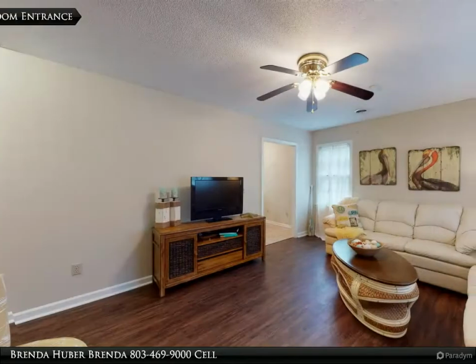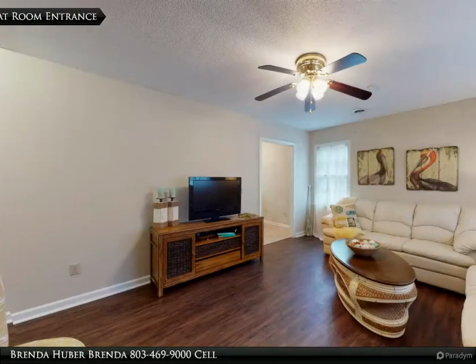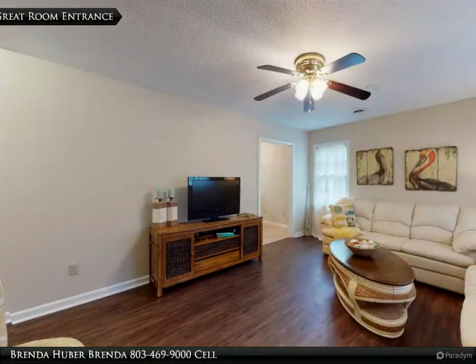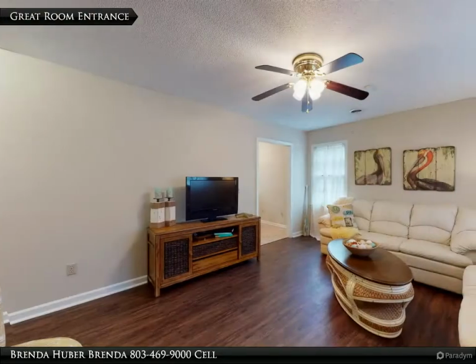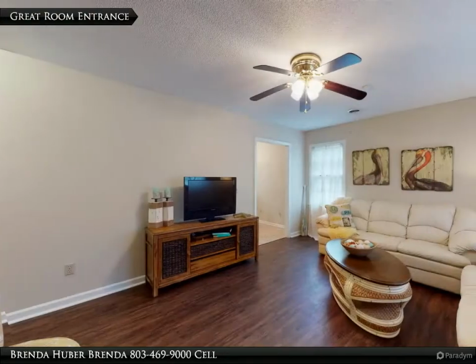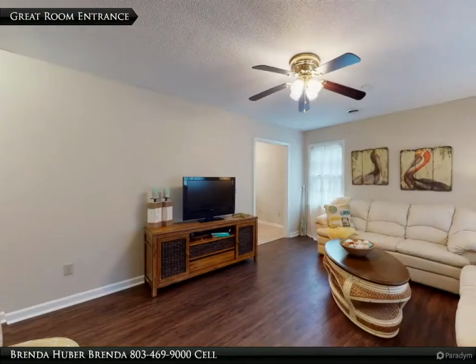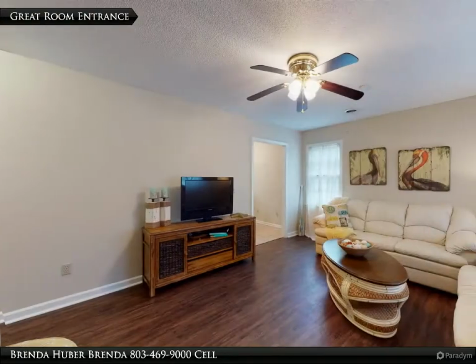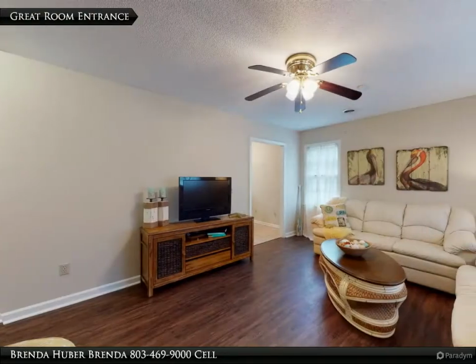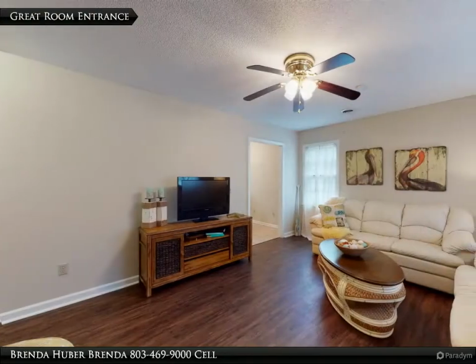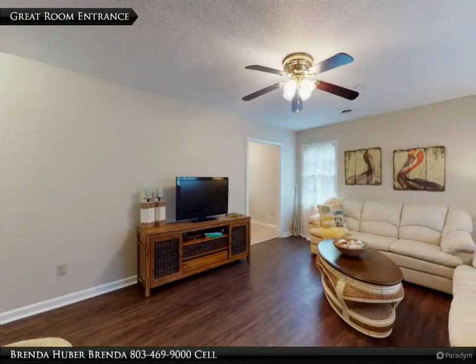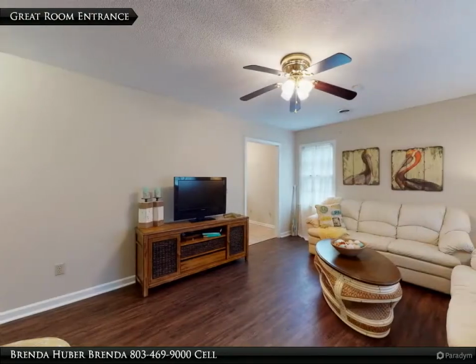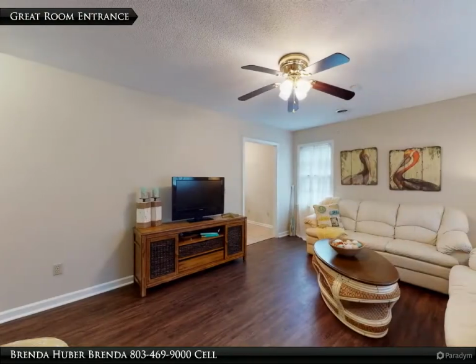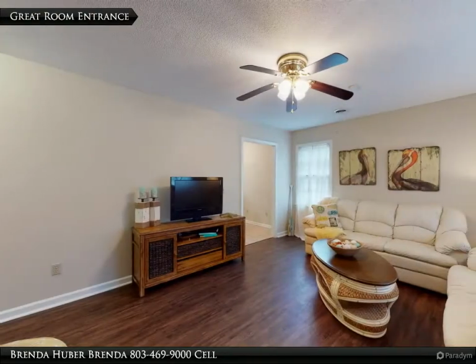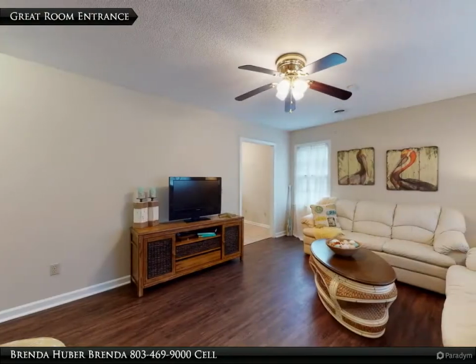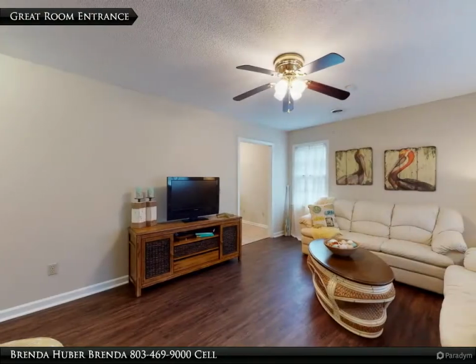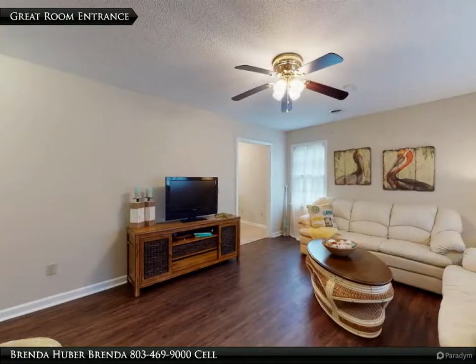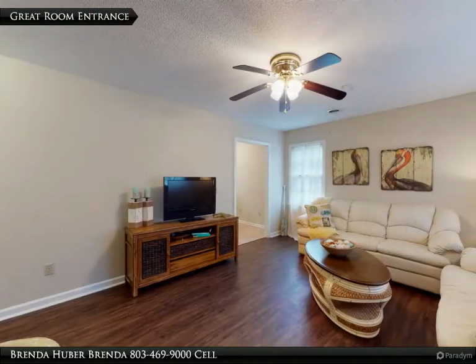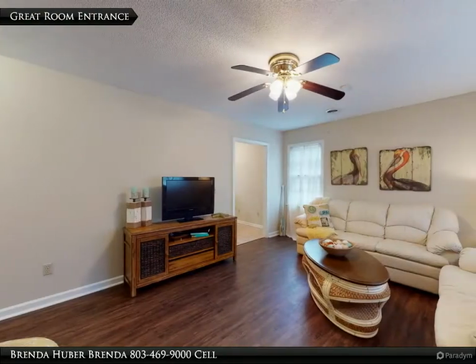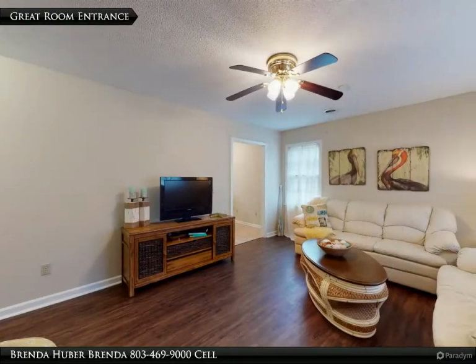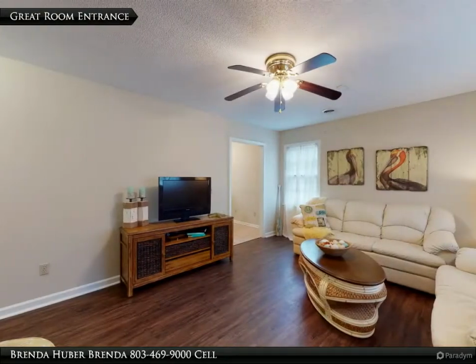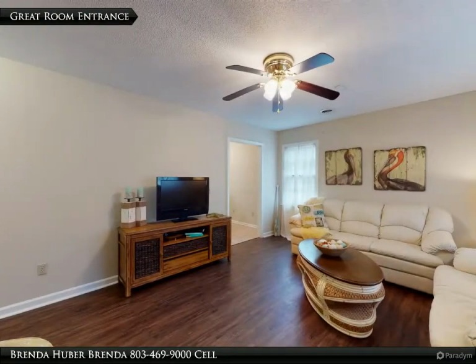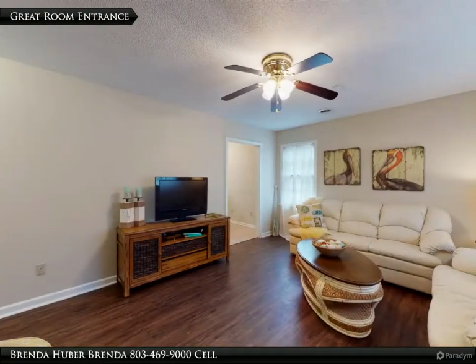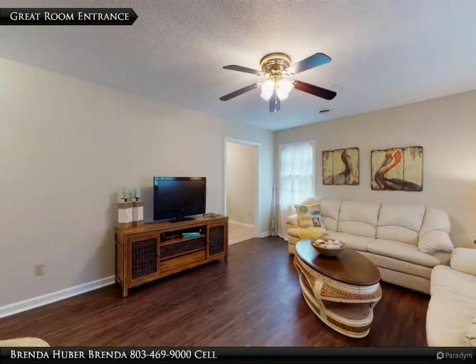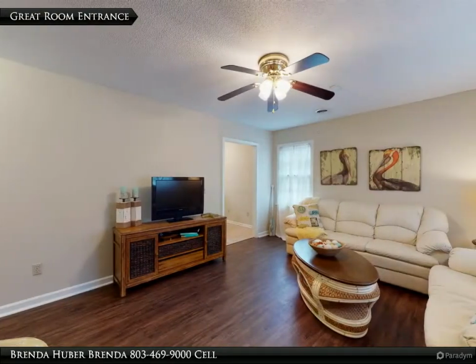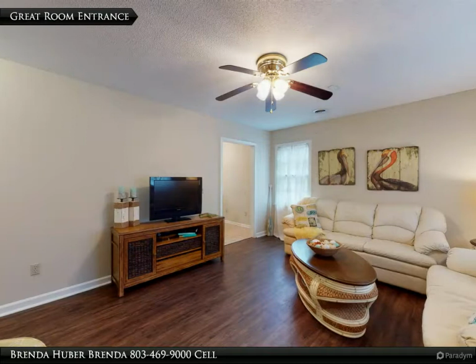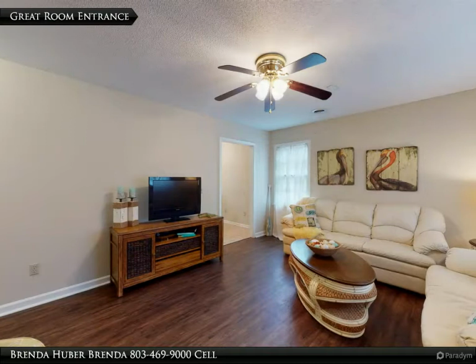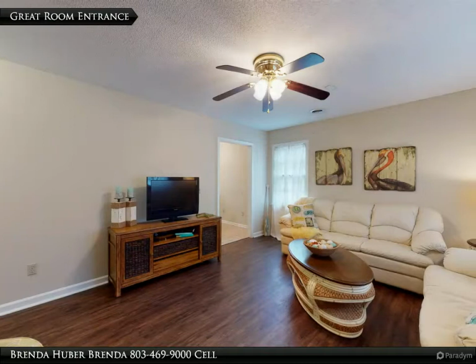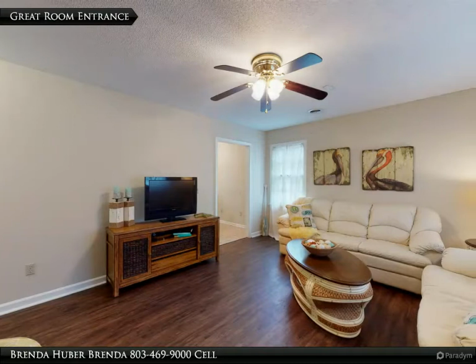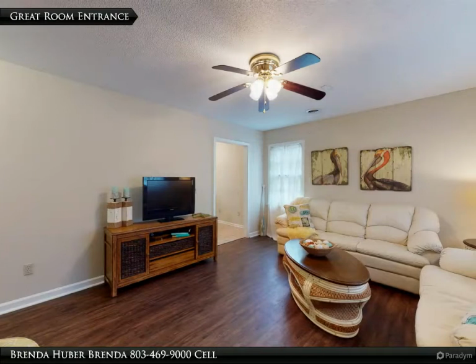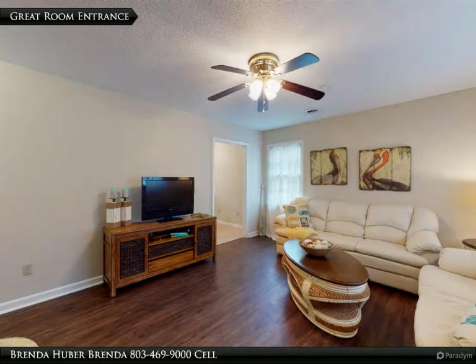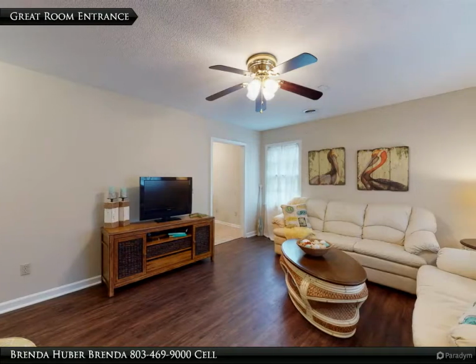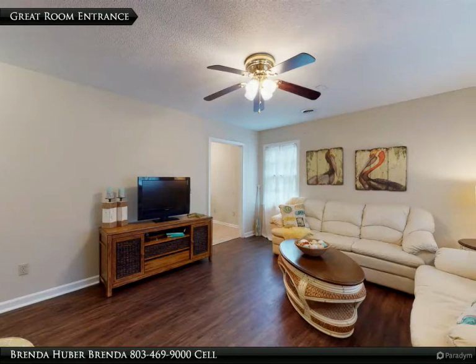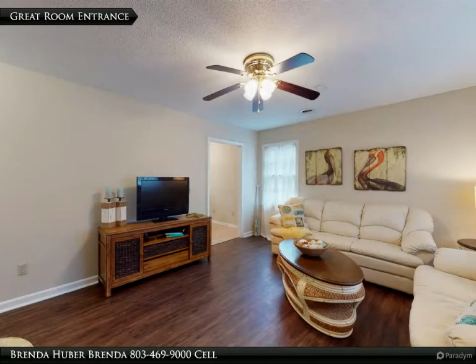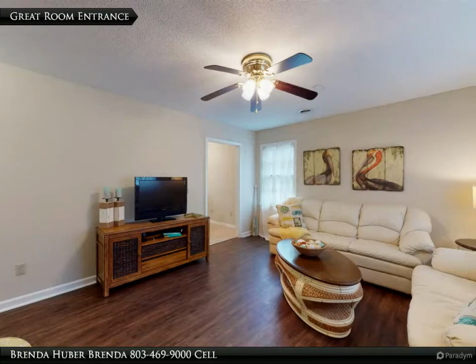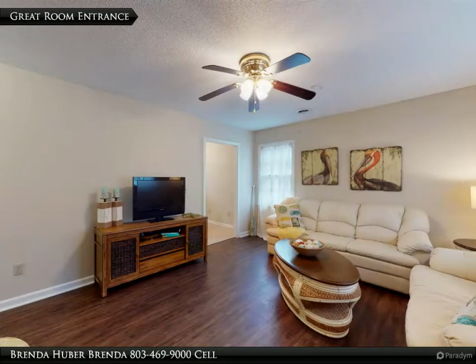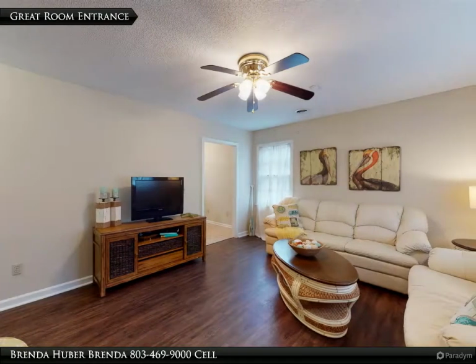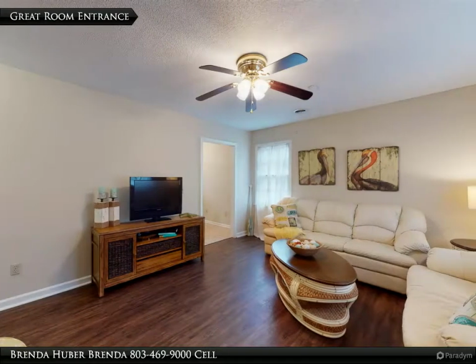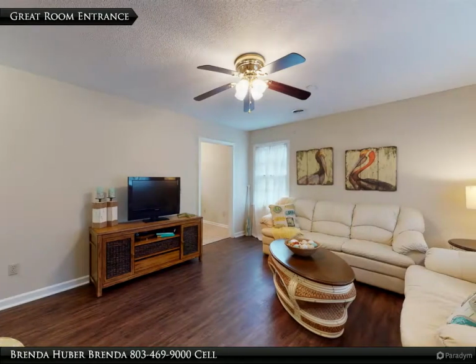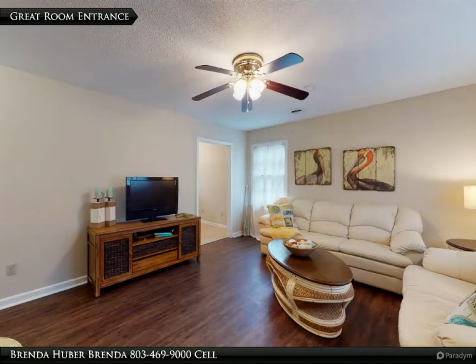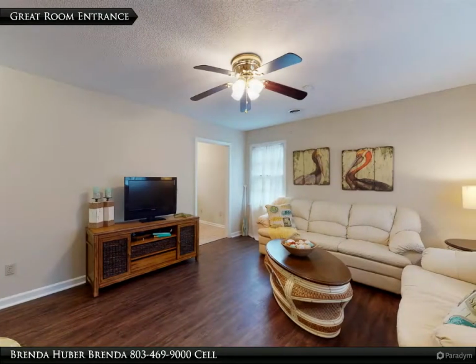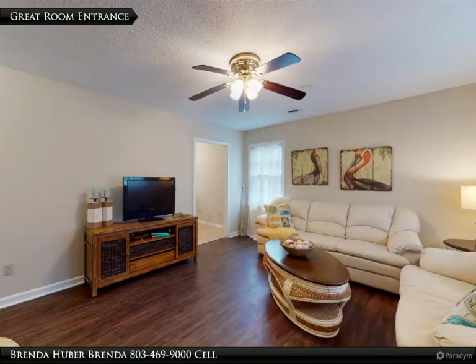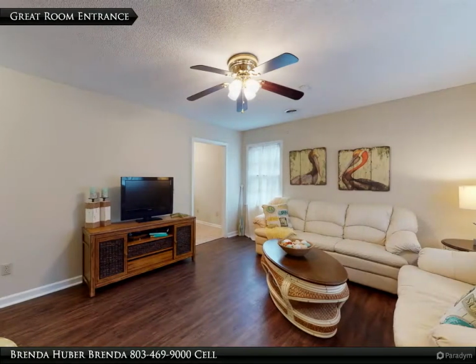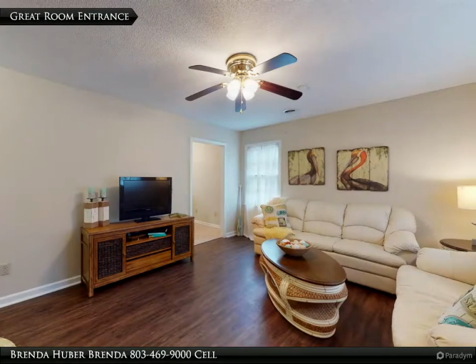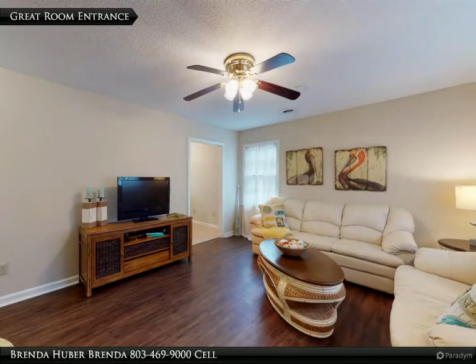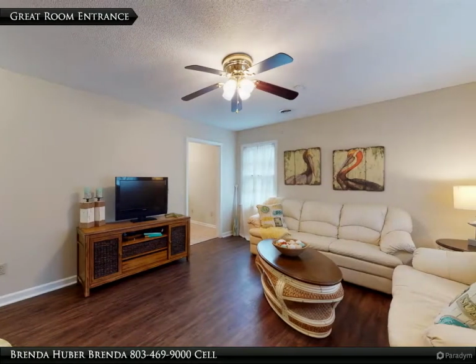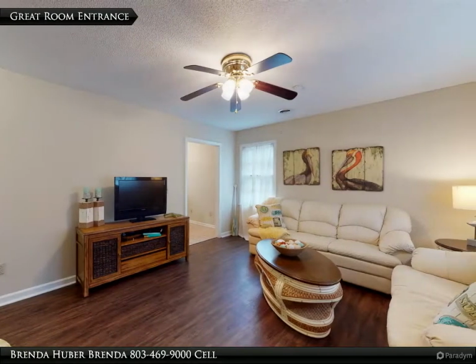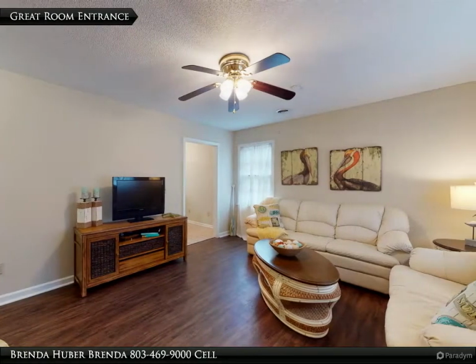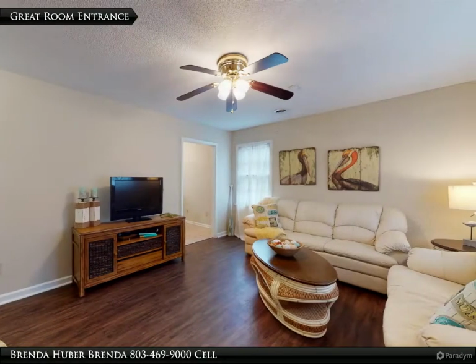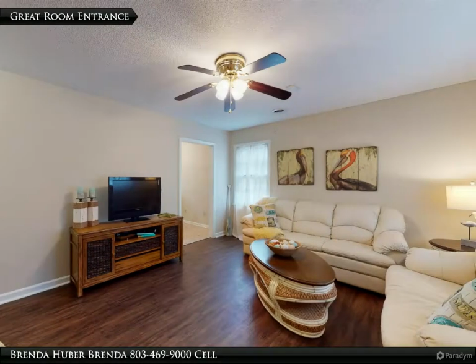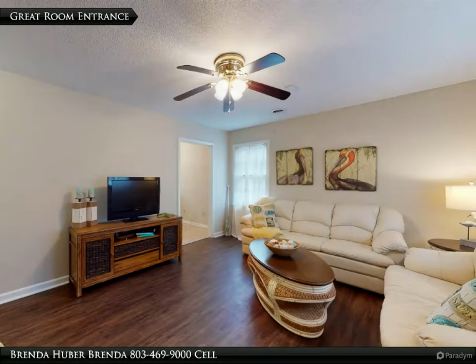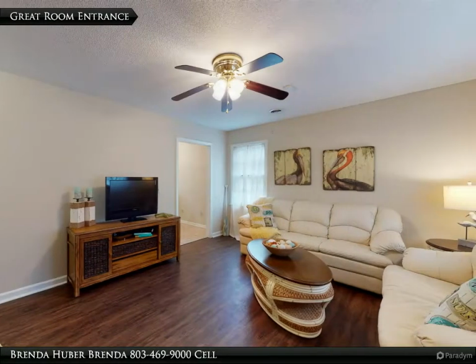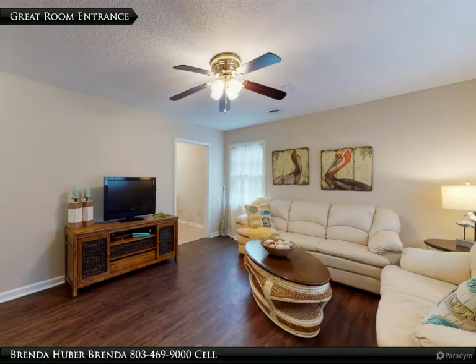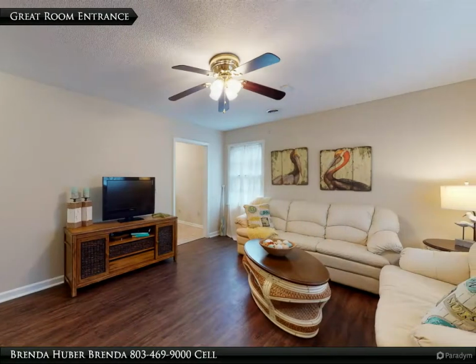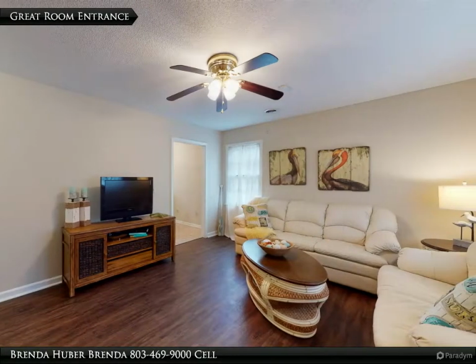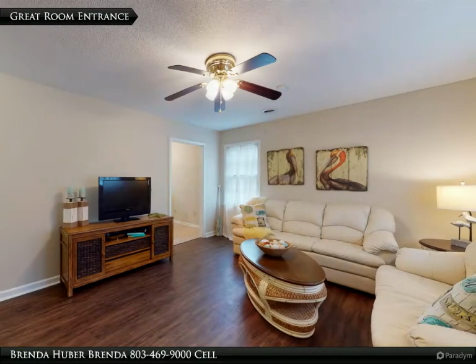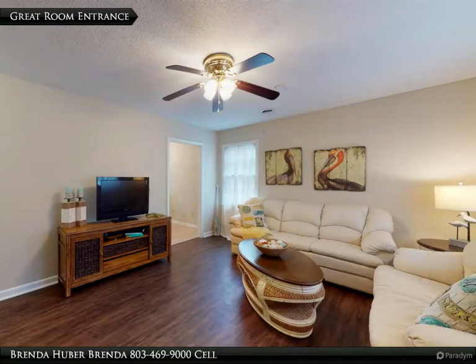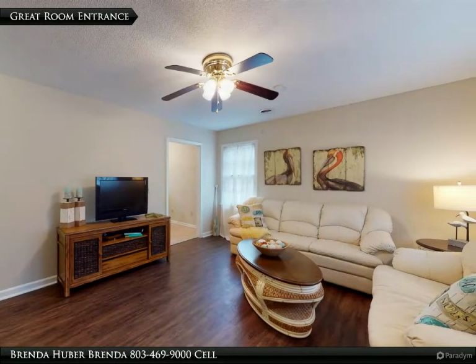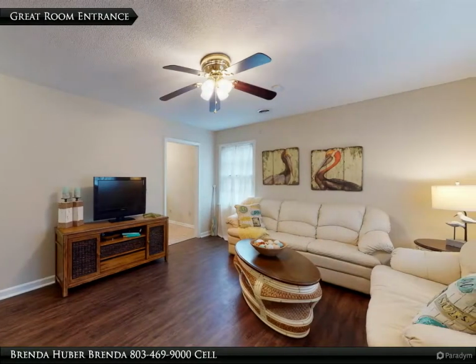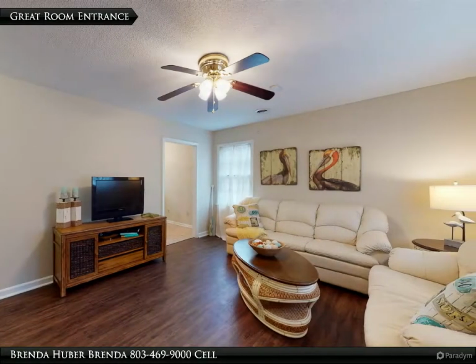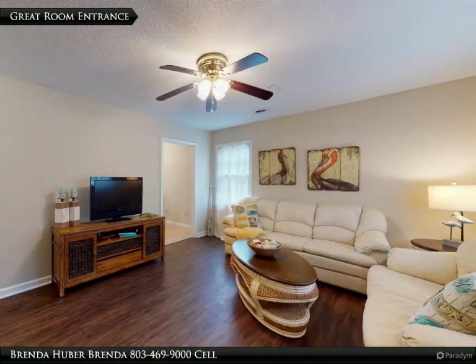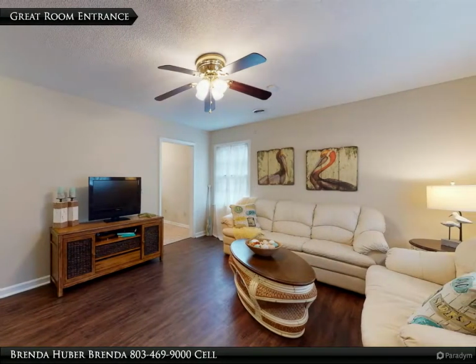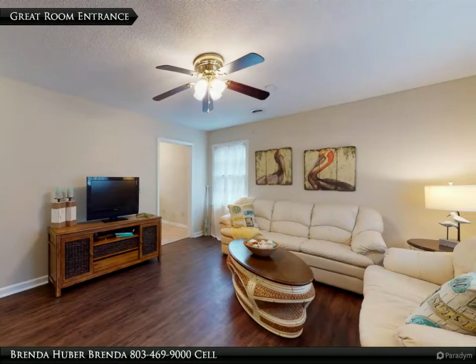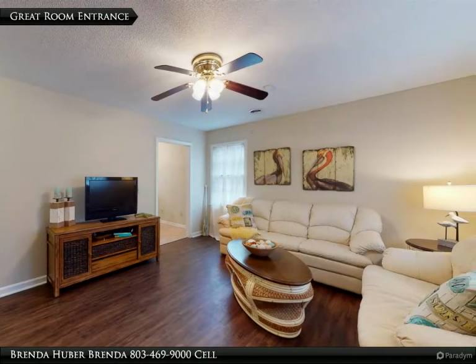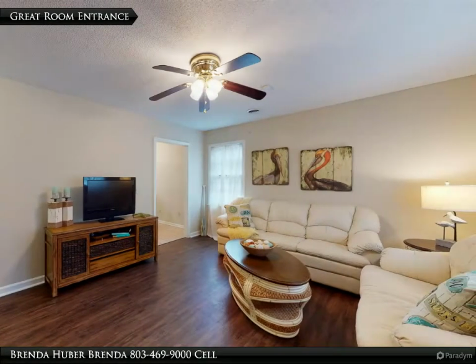The great room has new vinyl plank flooring, a ceiling fan, and measures 15 feet 6 inches by 13 feet.